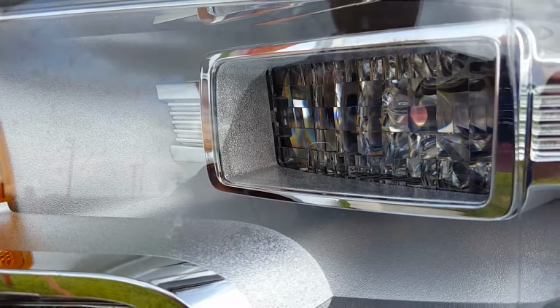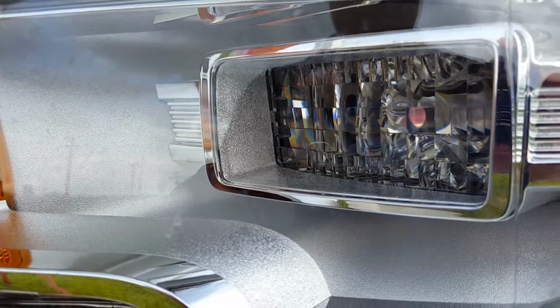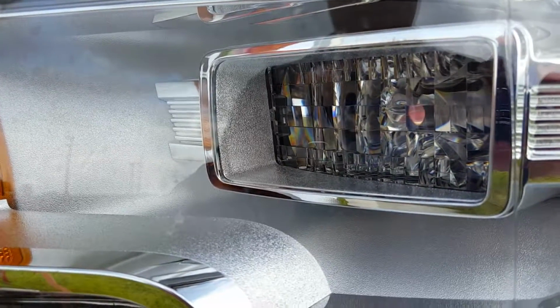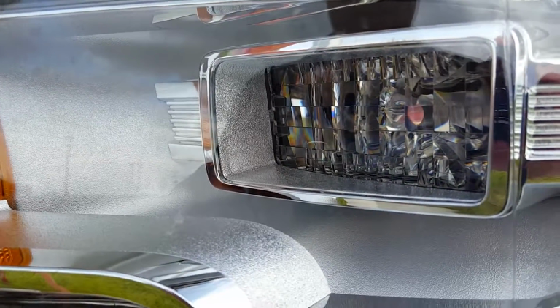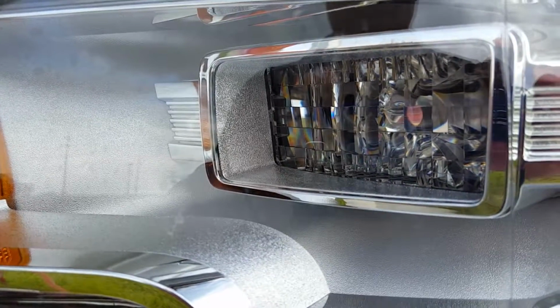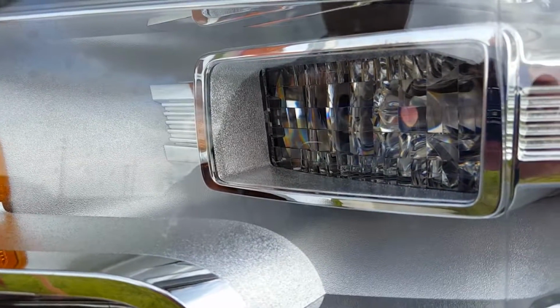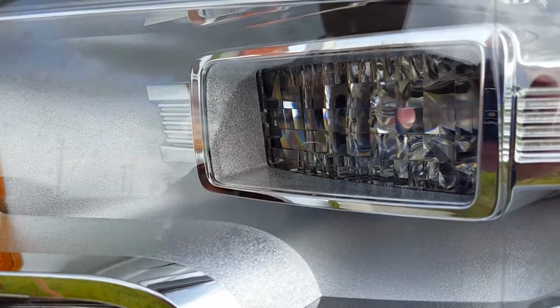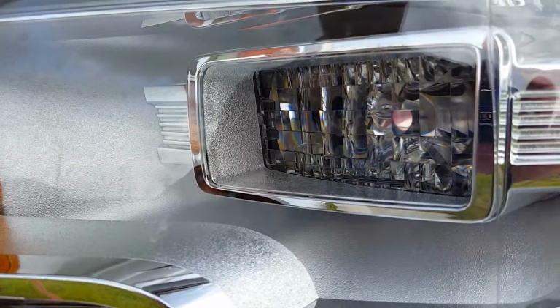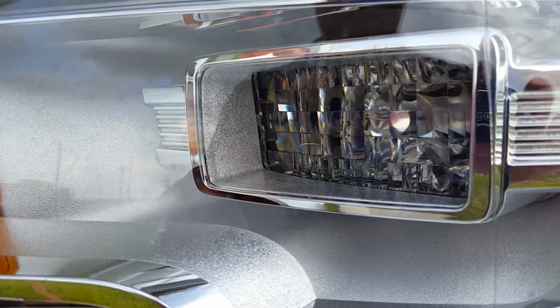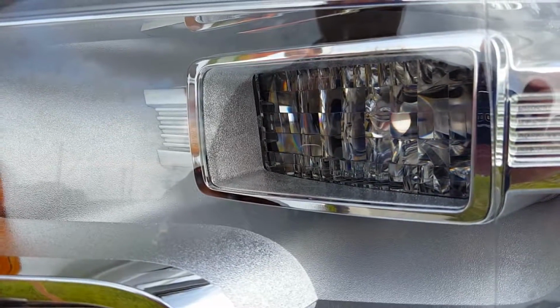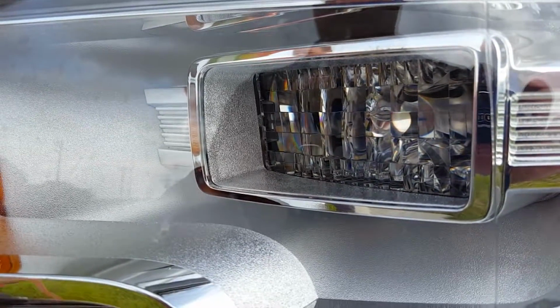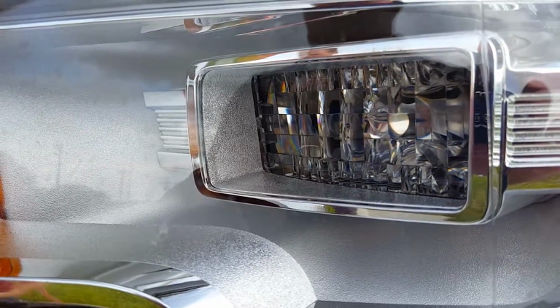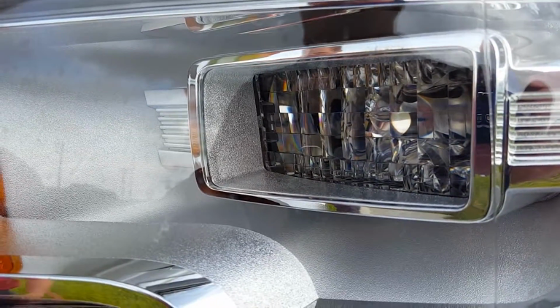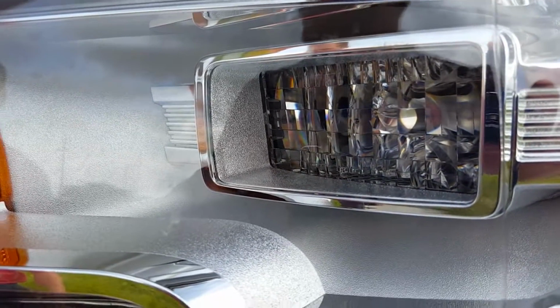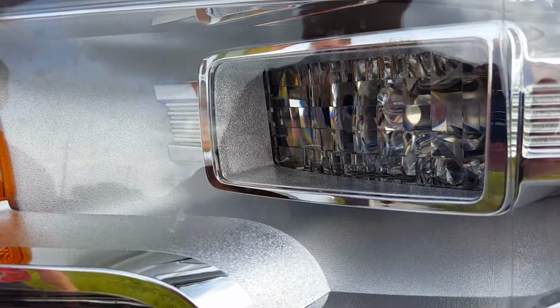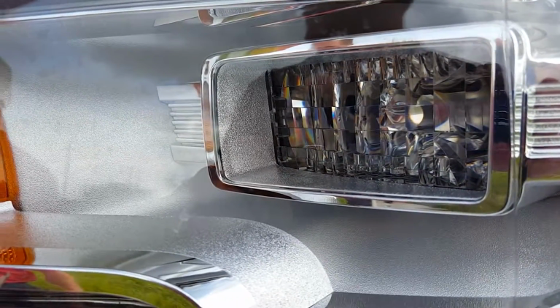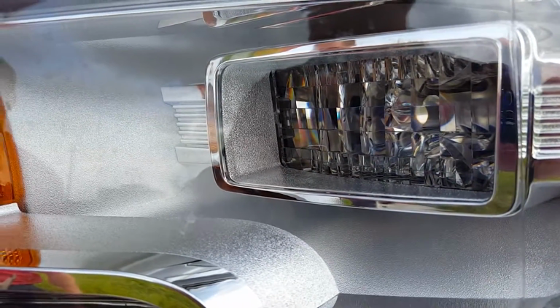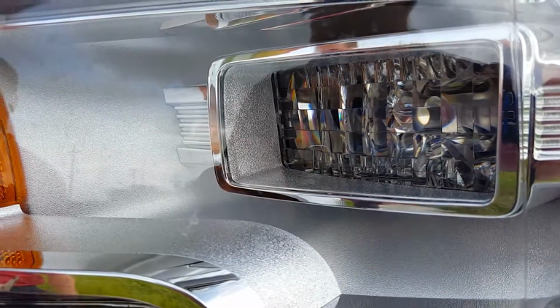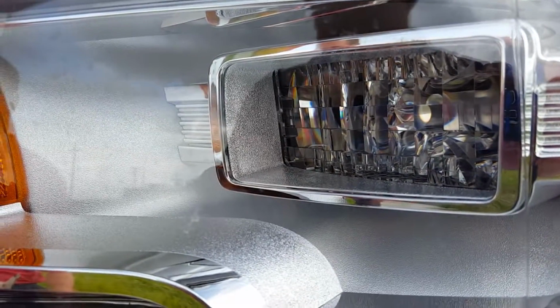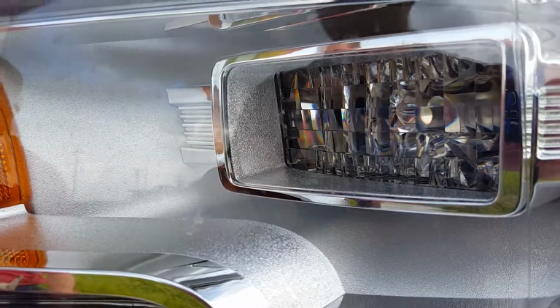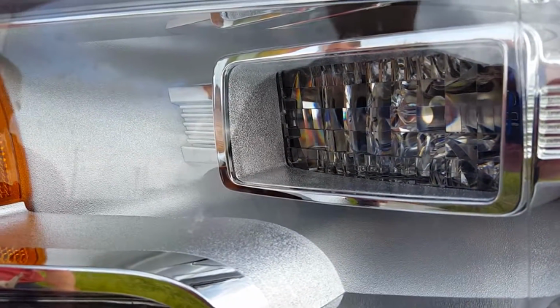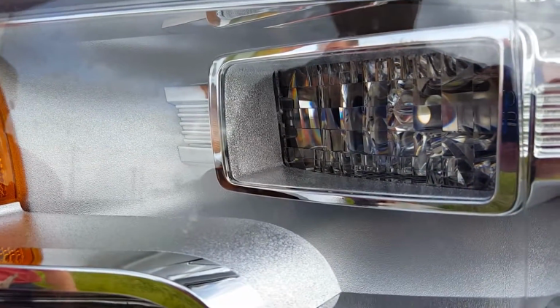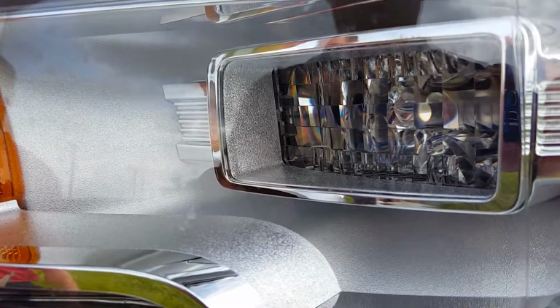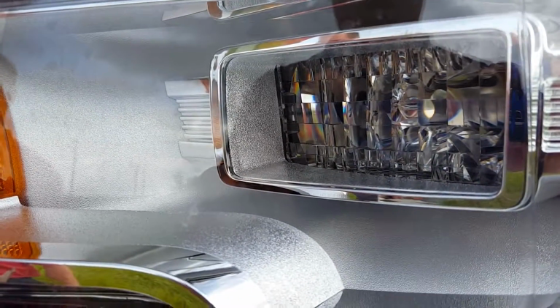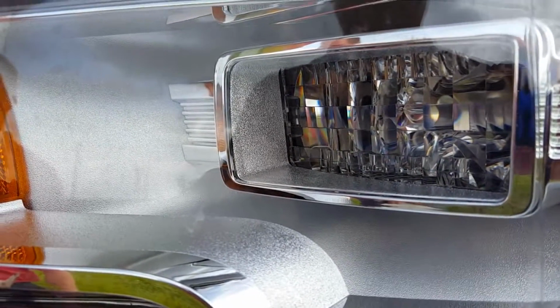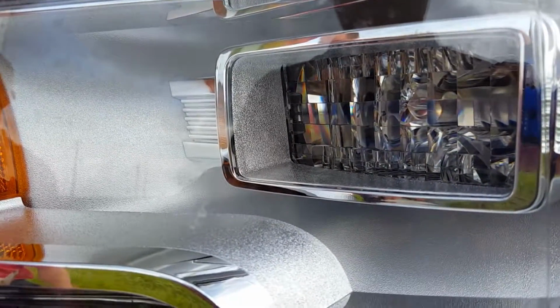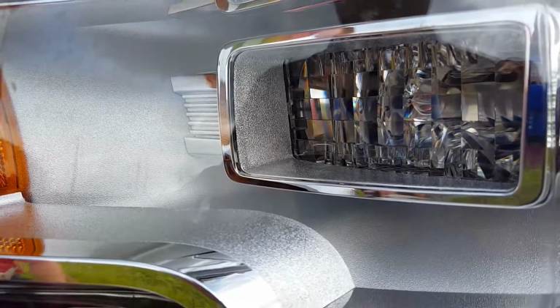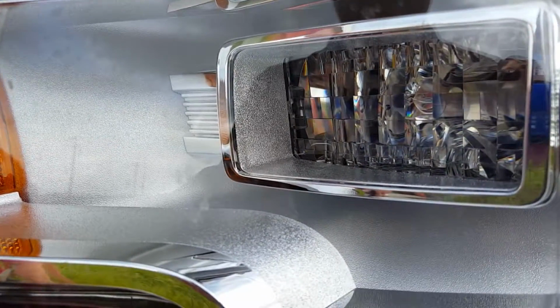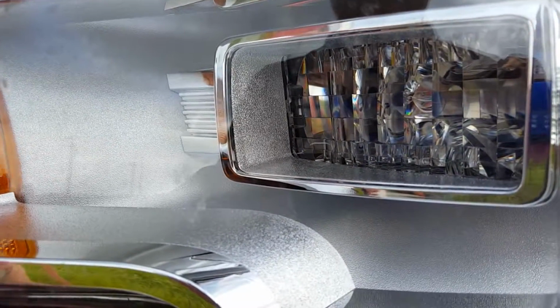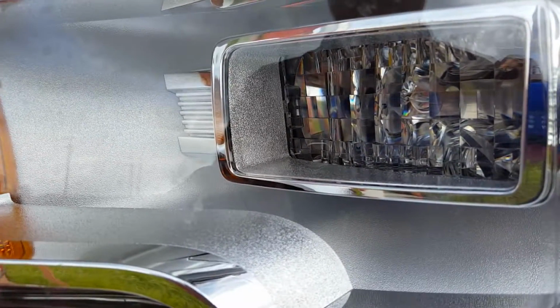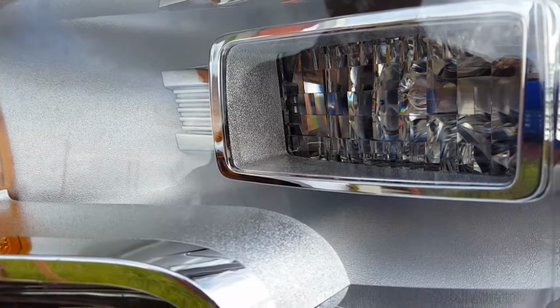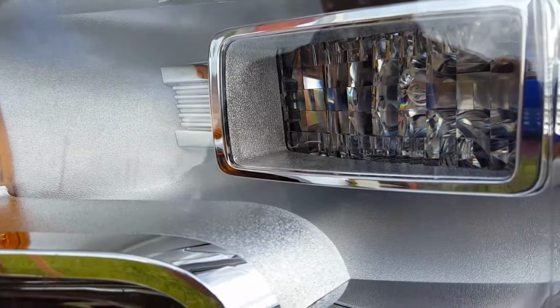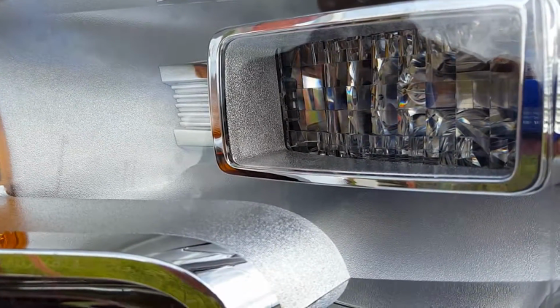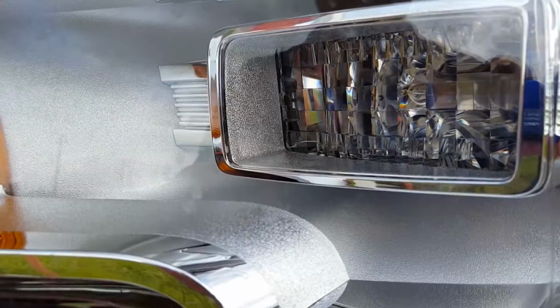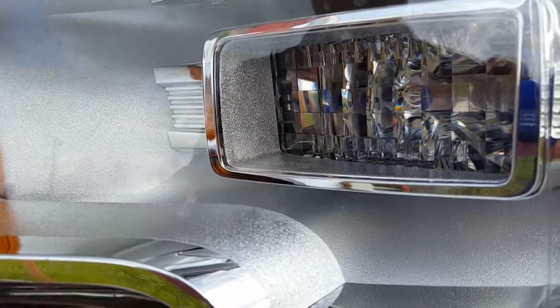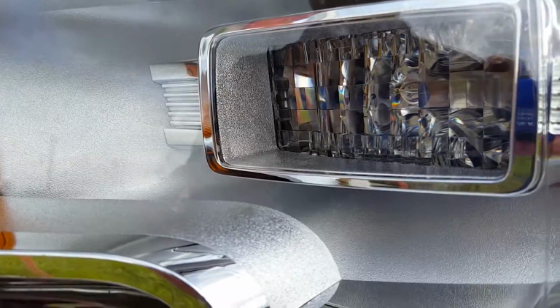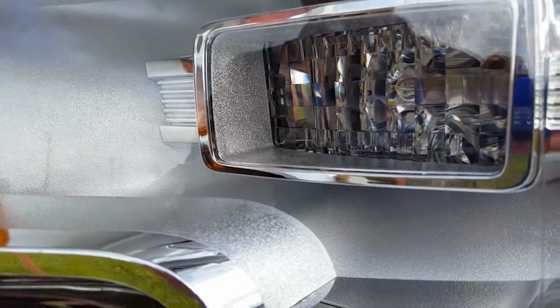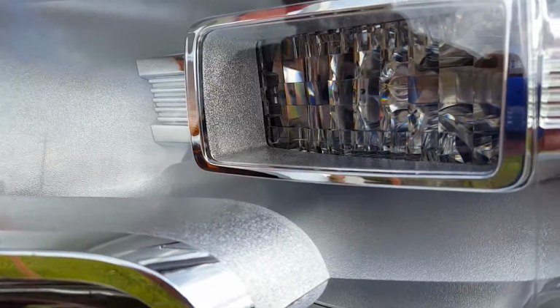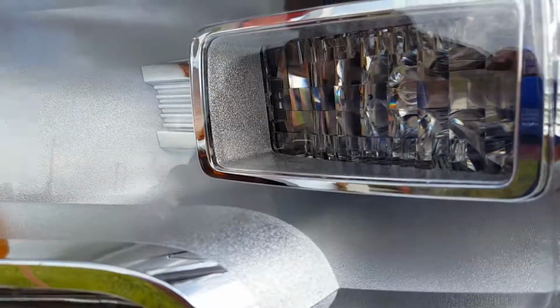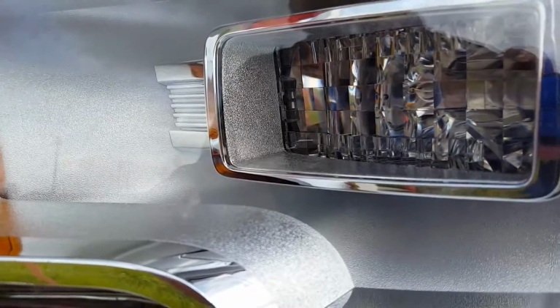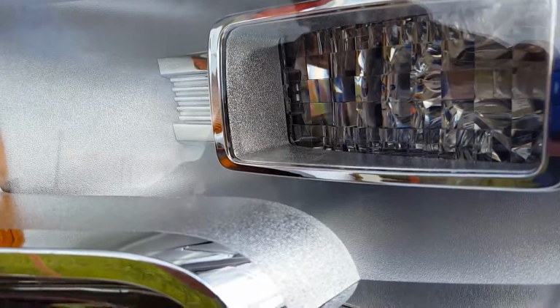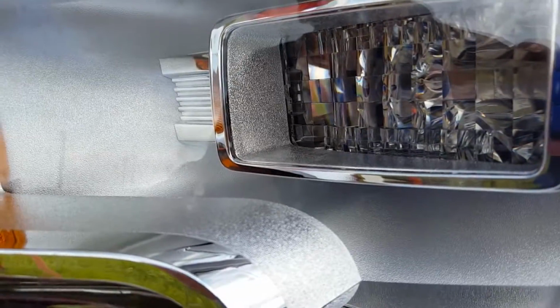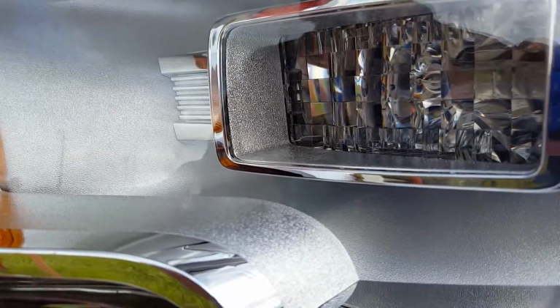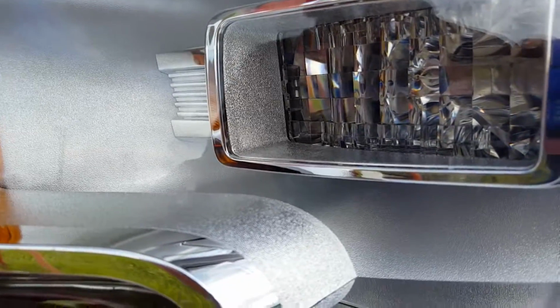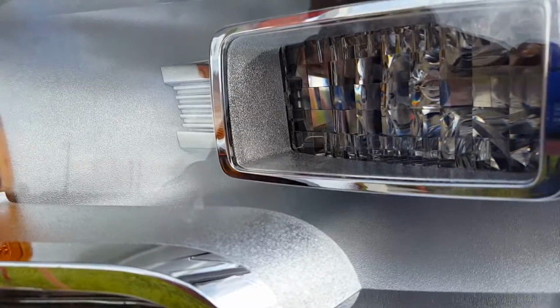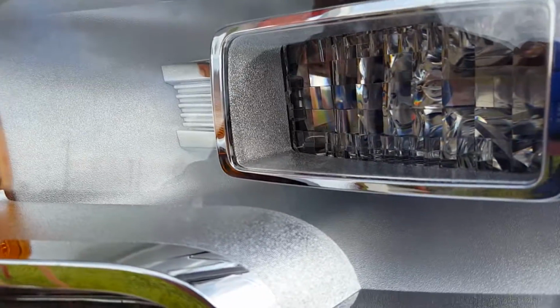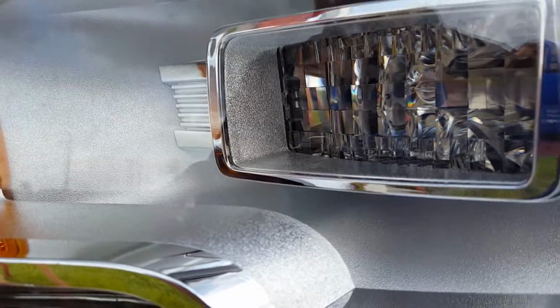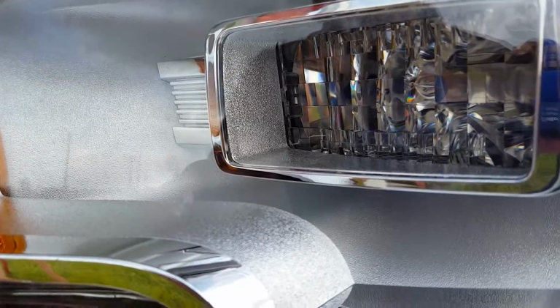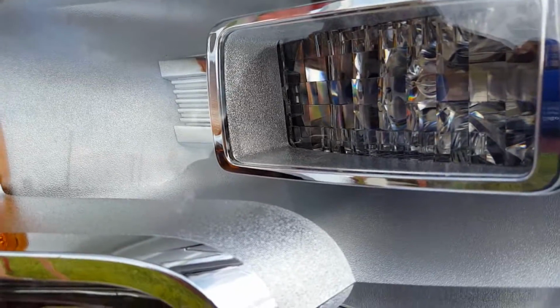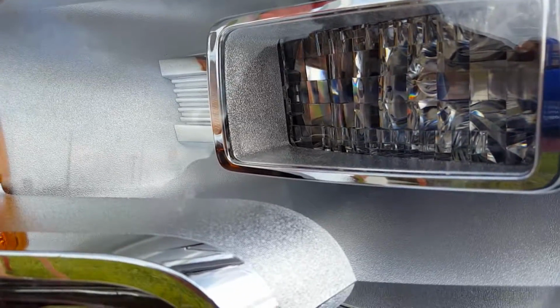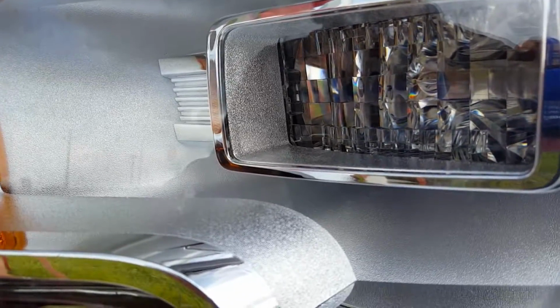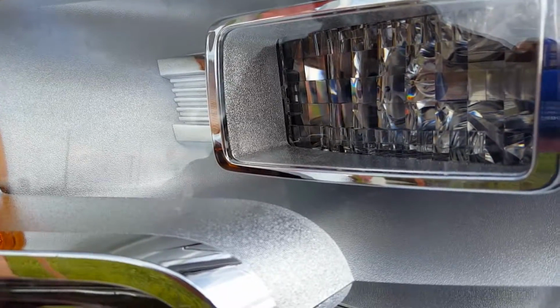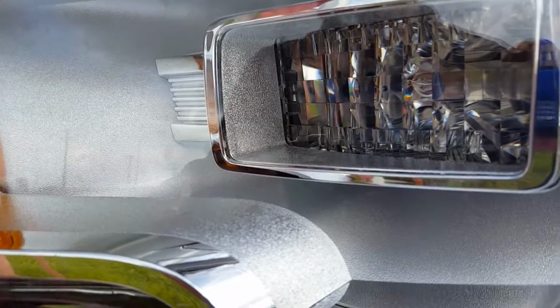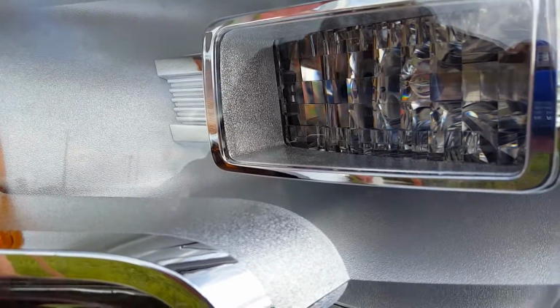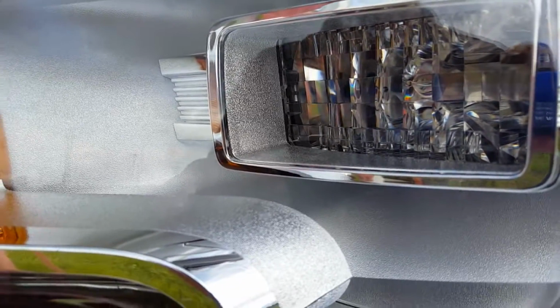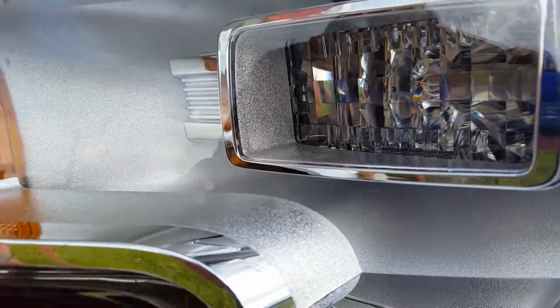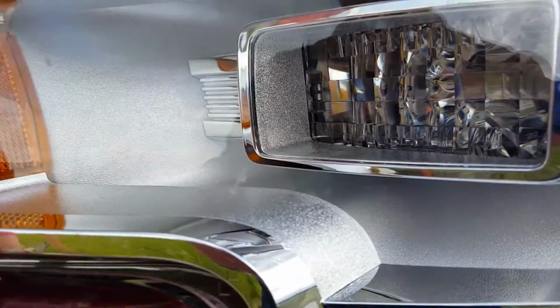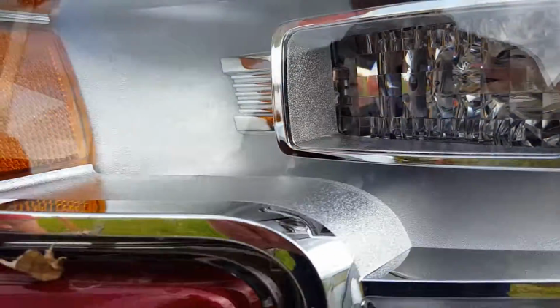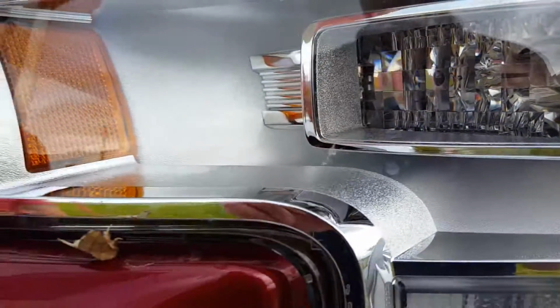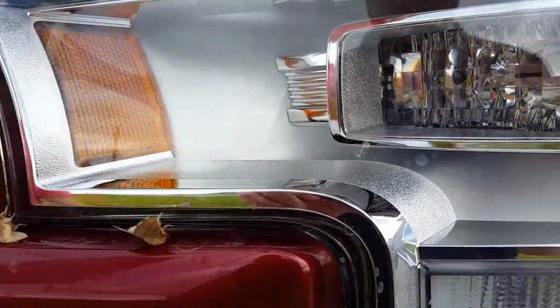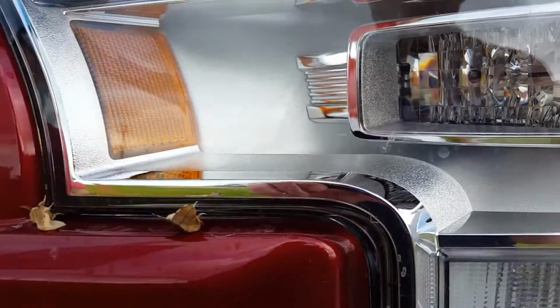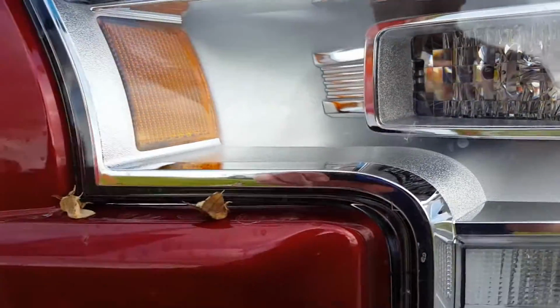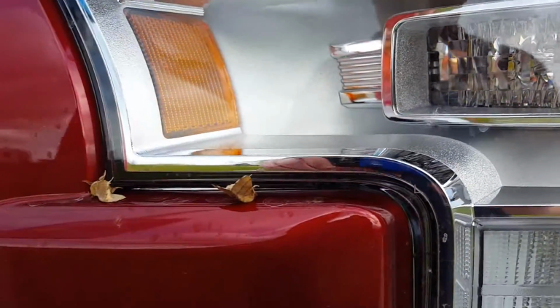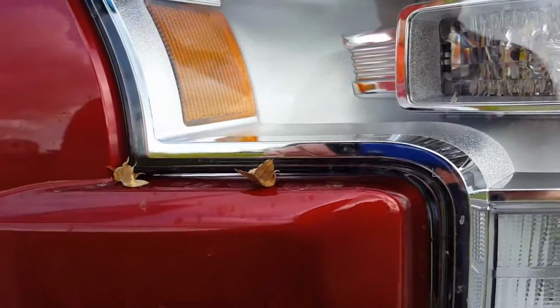The 2016 F-150 King Ranch has quad beam LED headlights. You know who likes quad beam LED headlights? Moths.